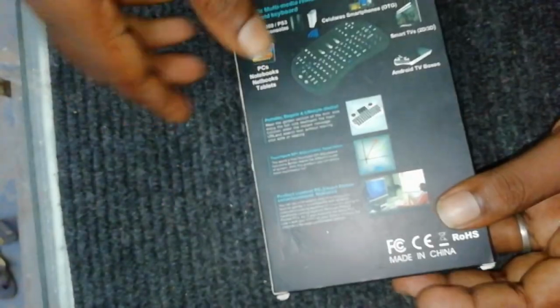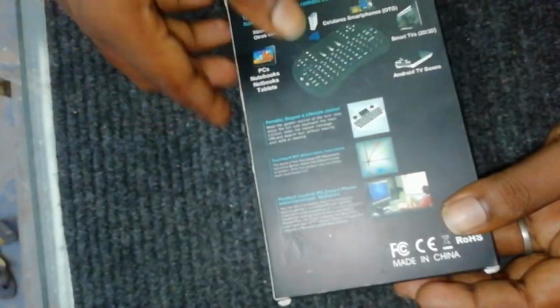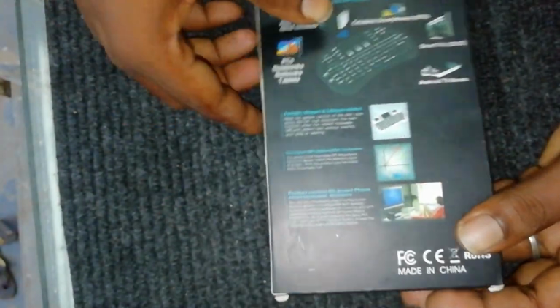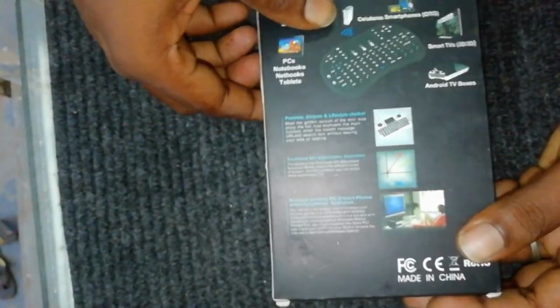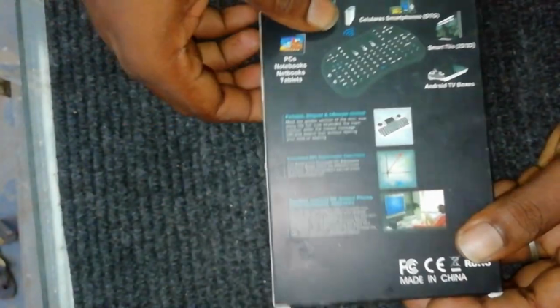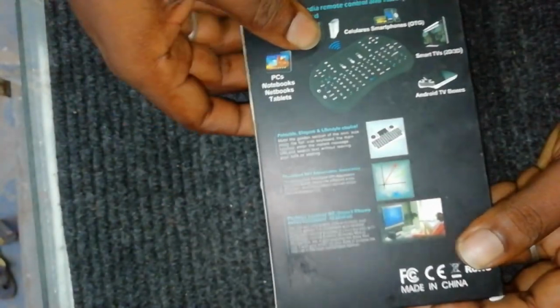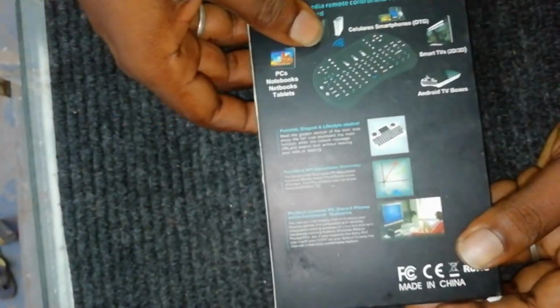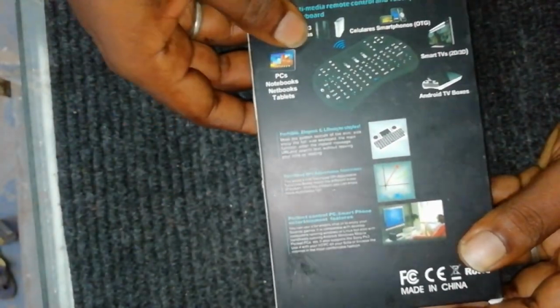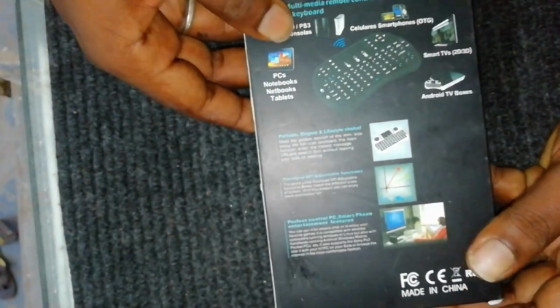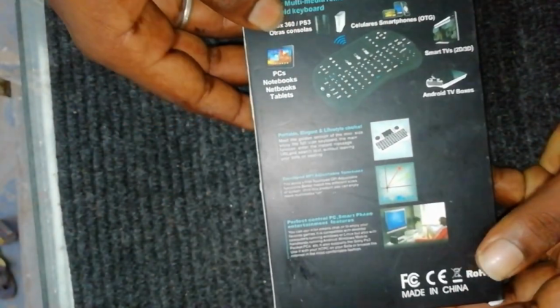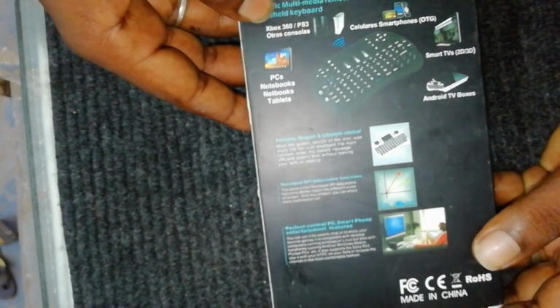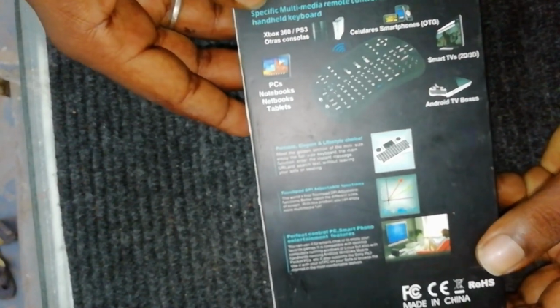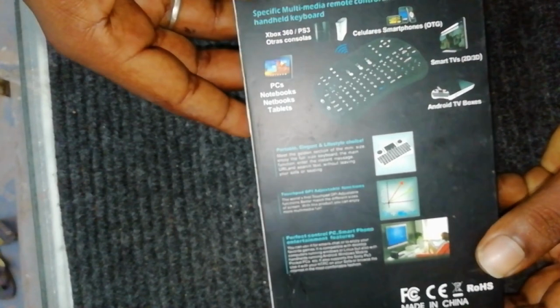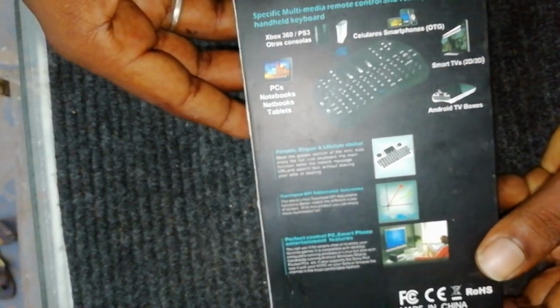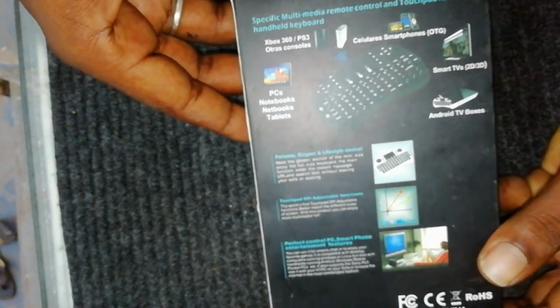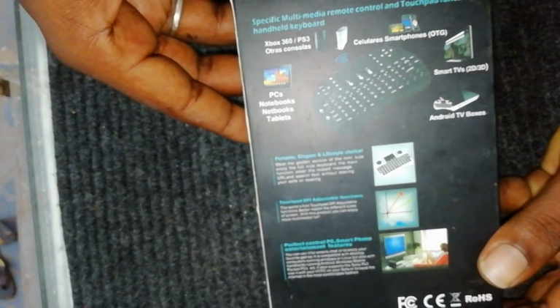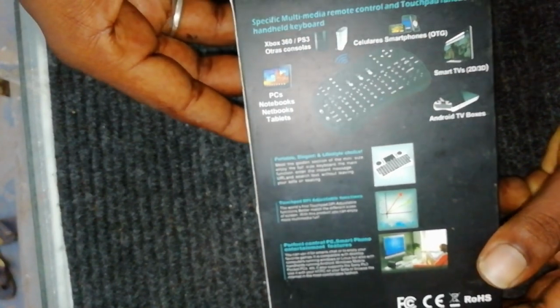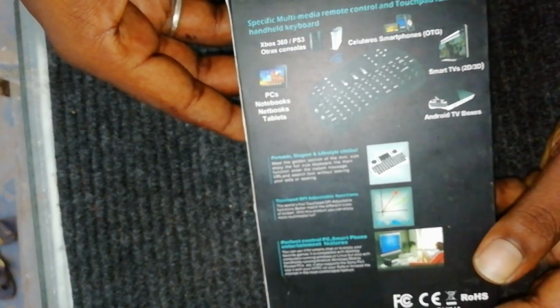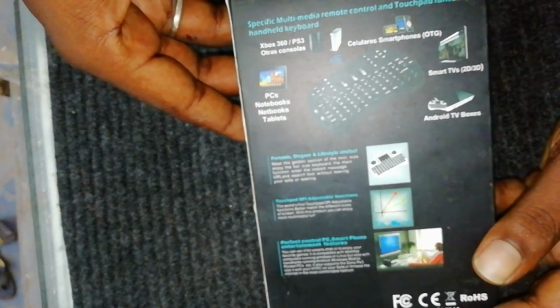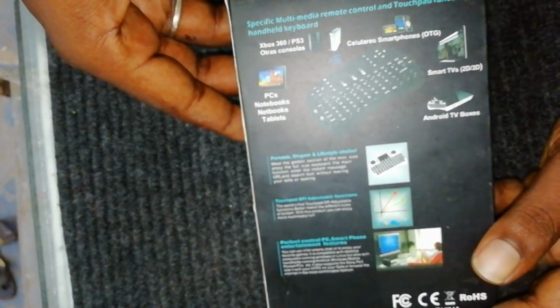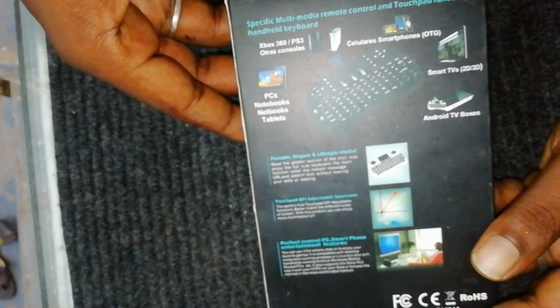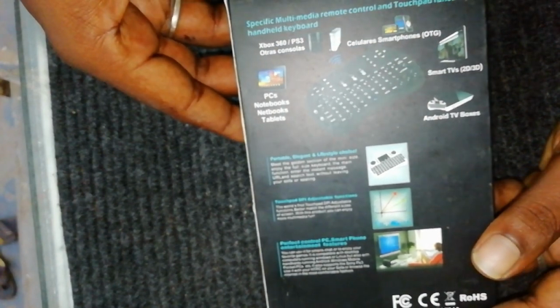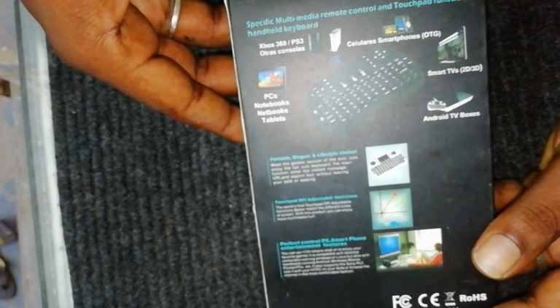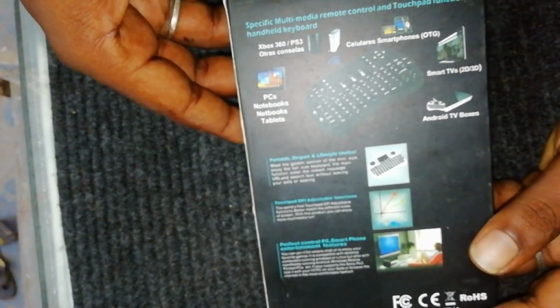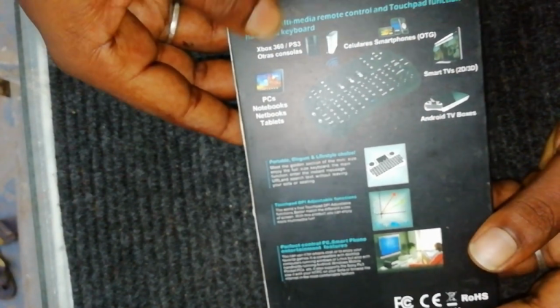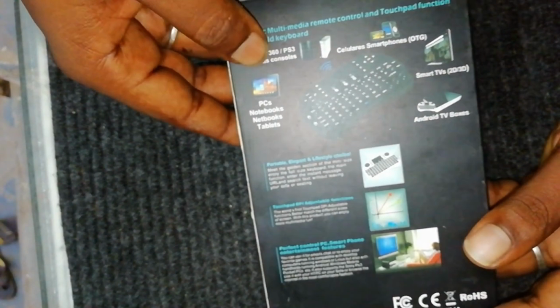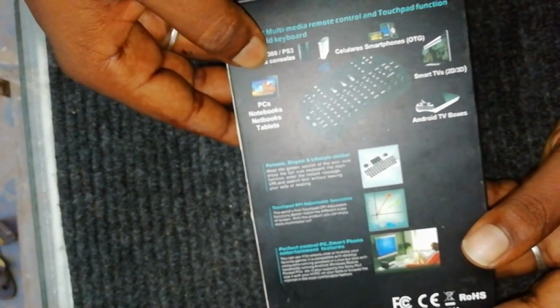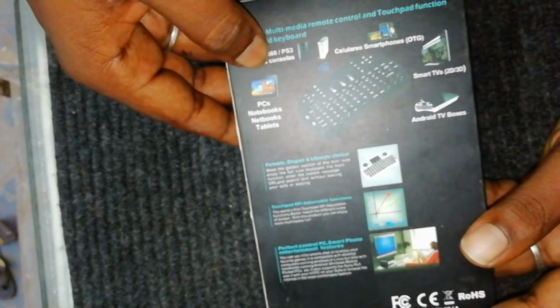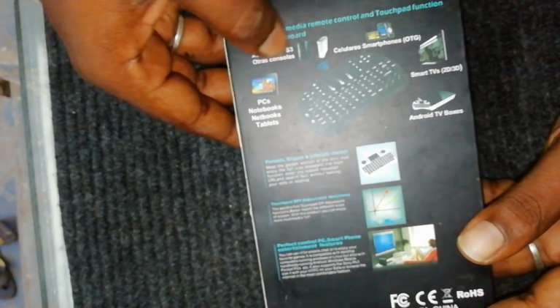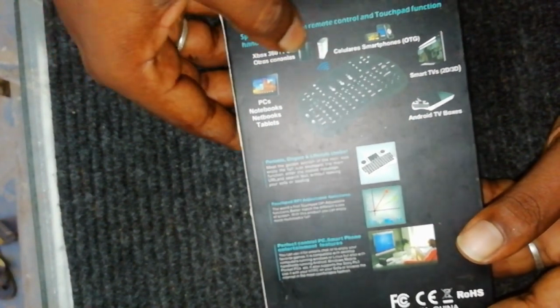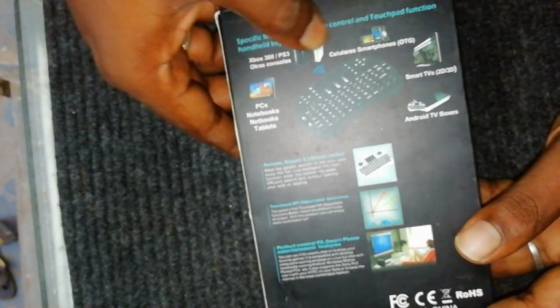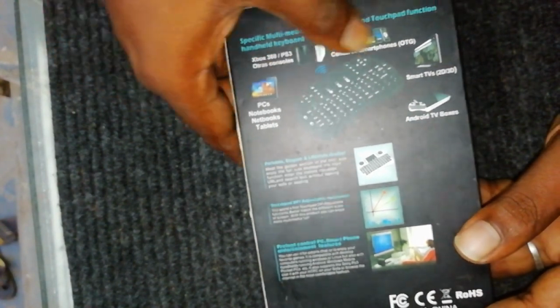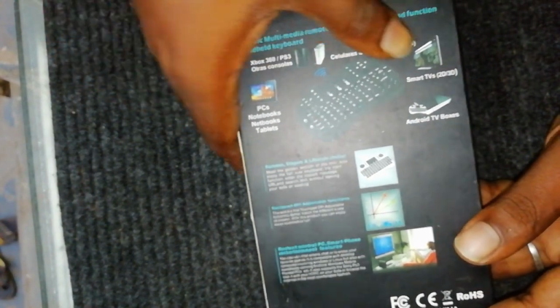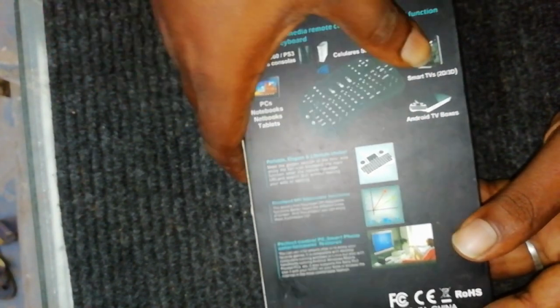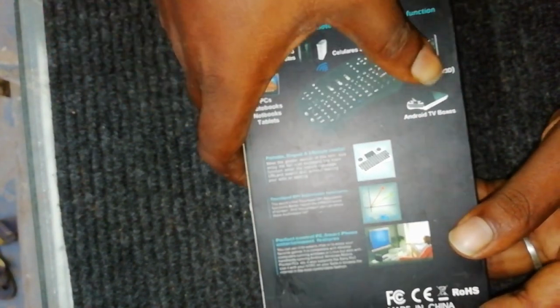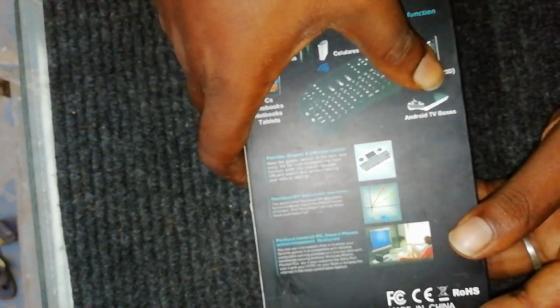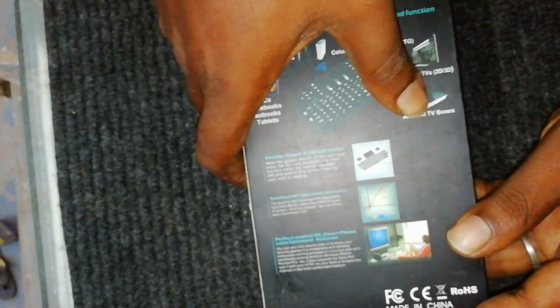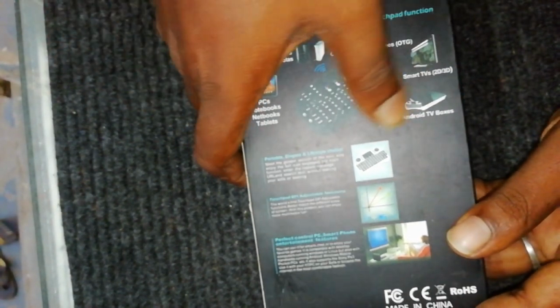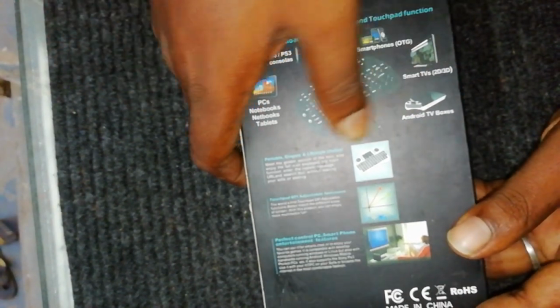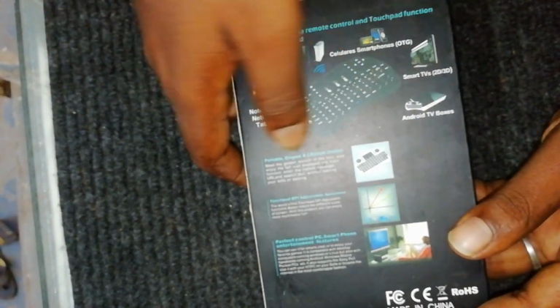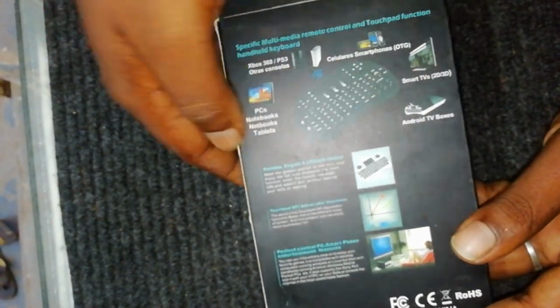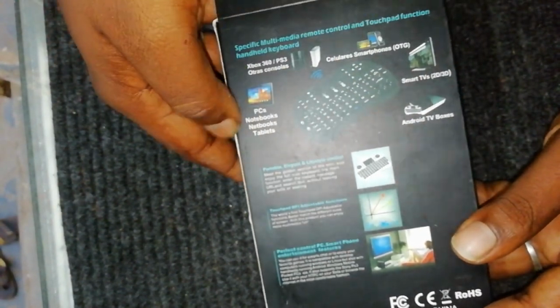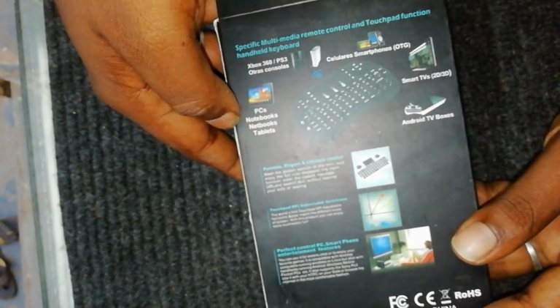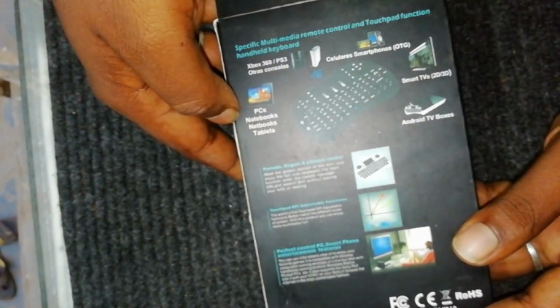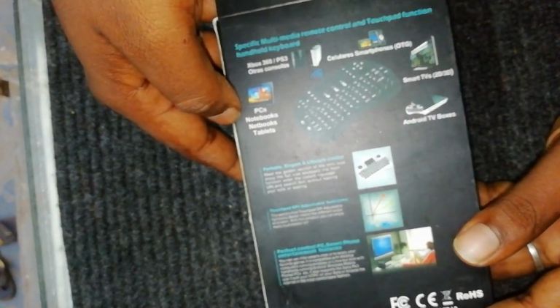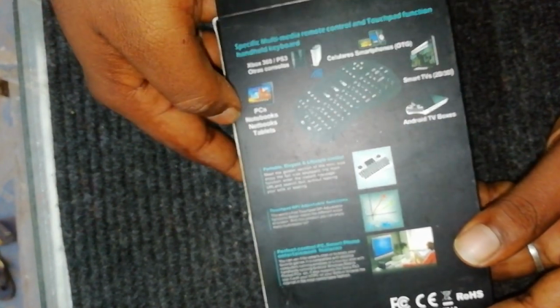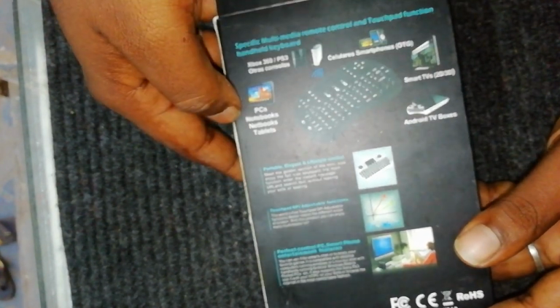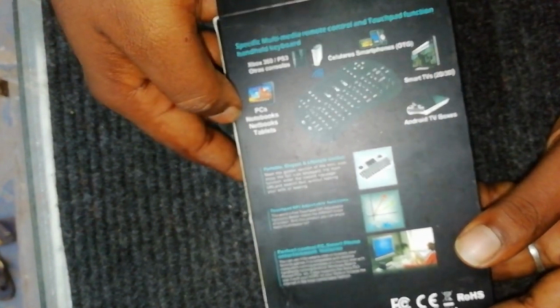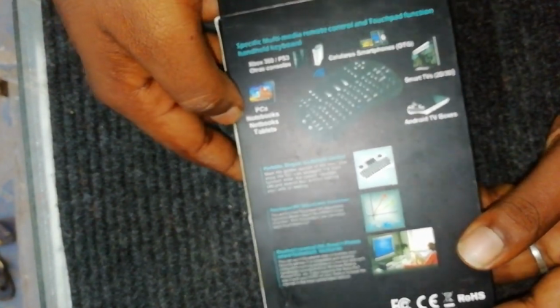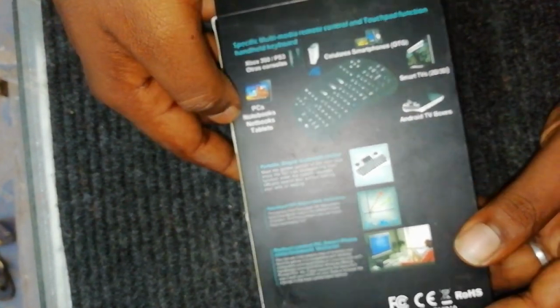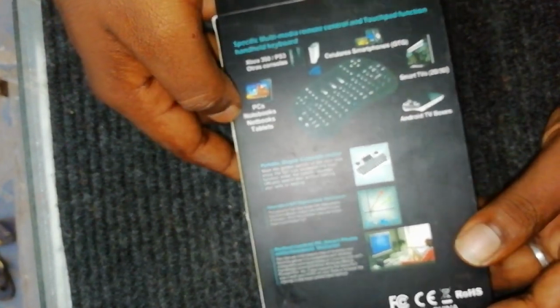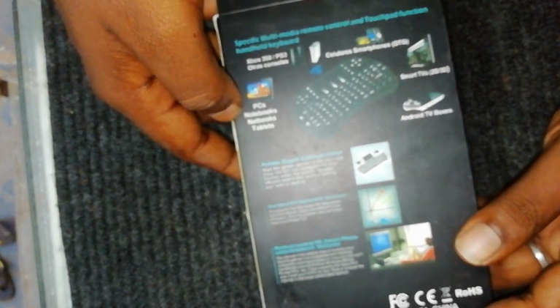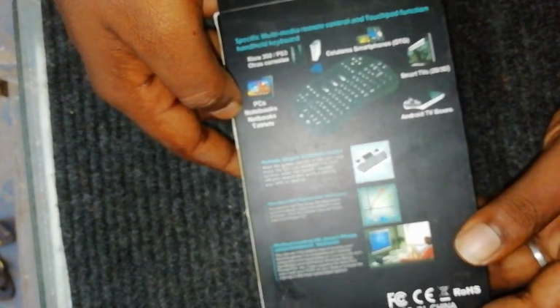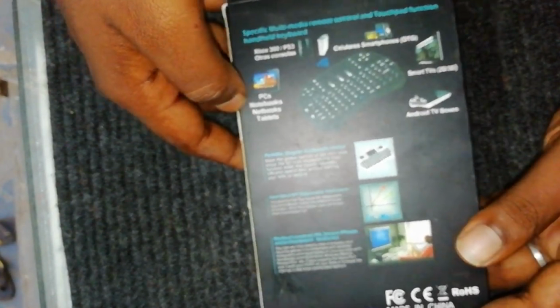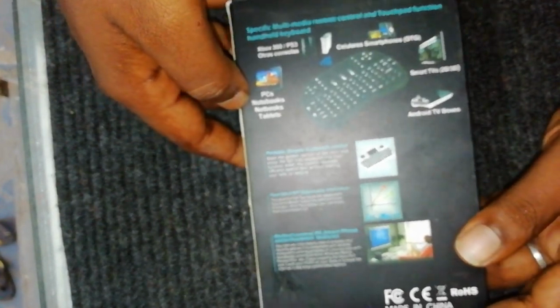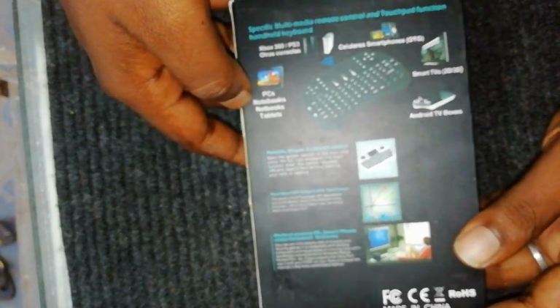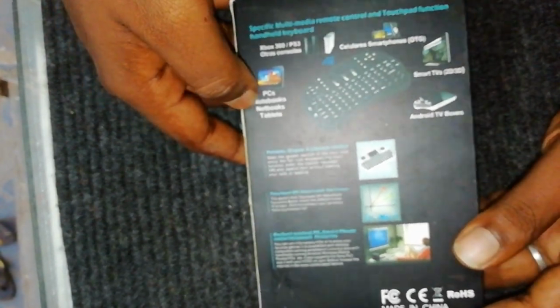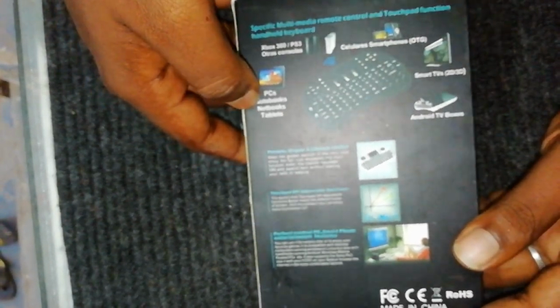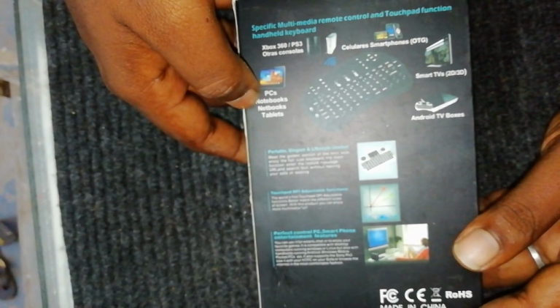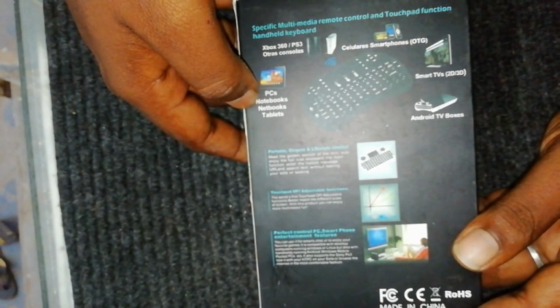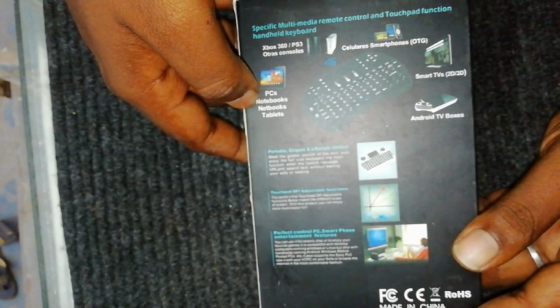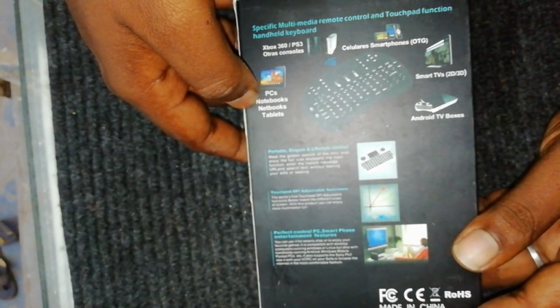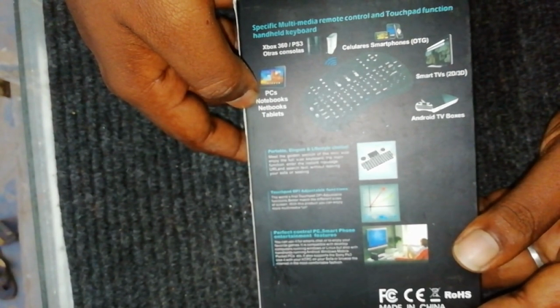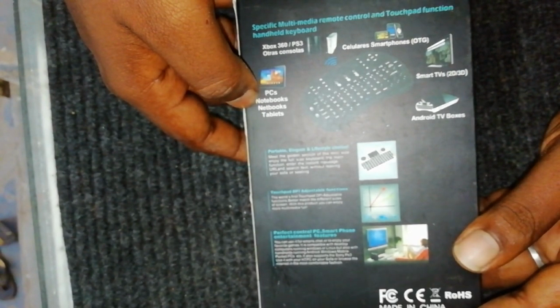You can connect it with your computer, TV, or mobile. You can also connect with your specs and the back side.